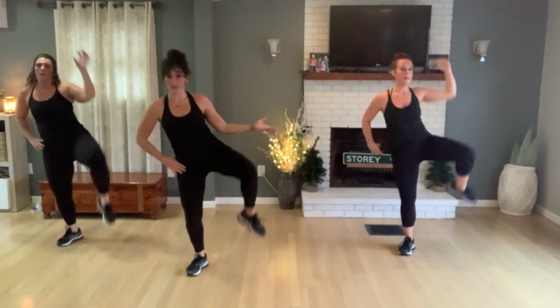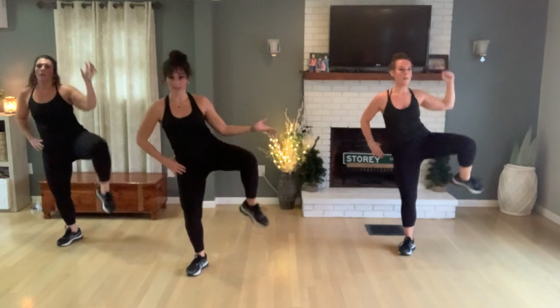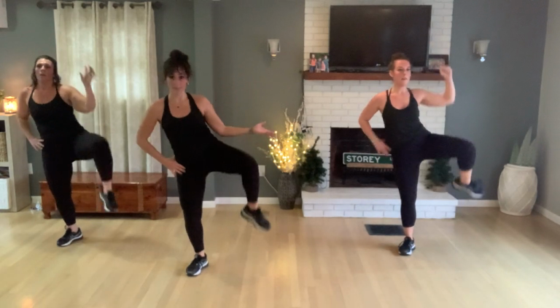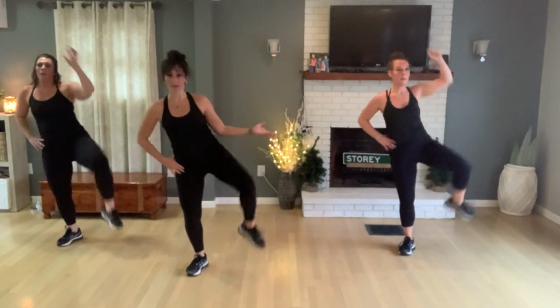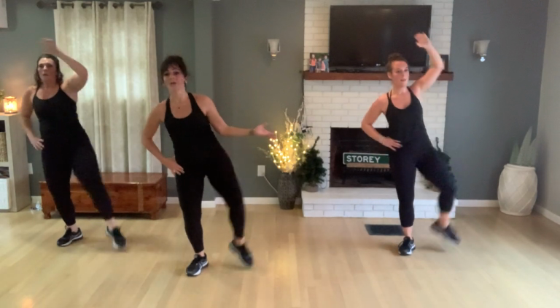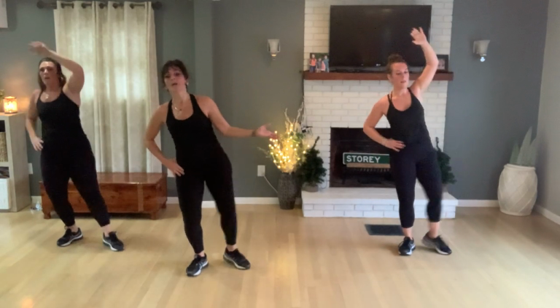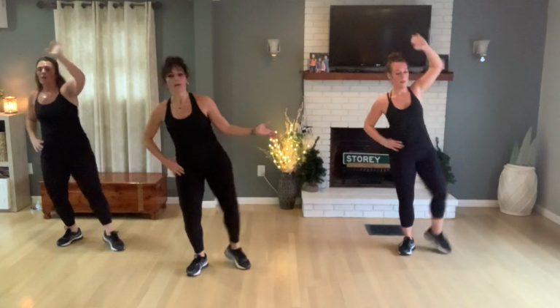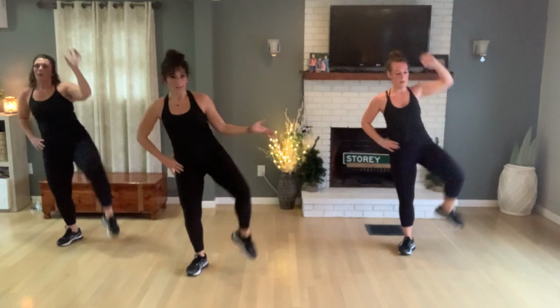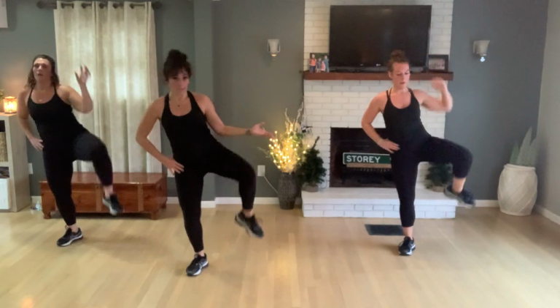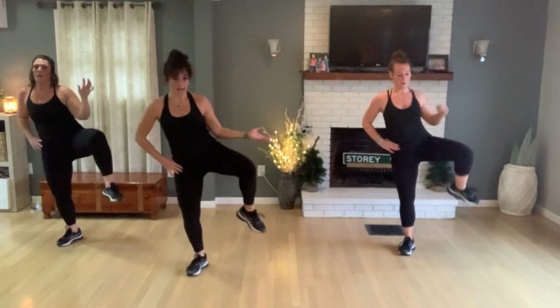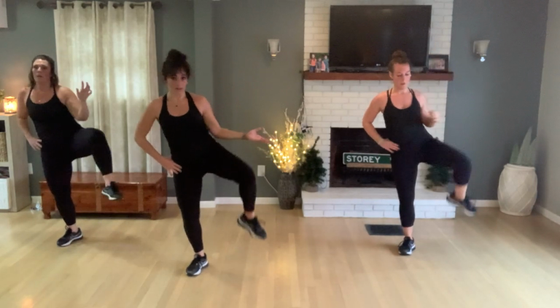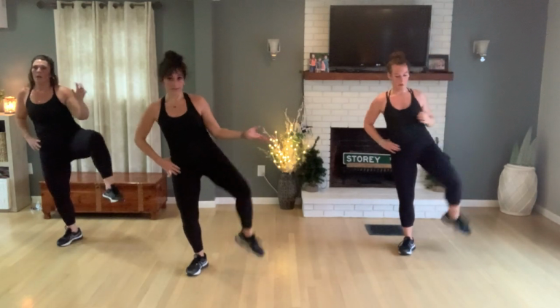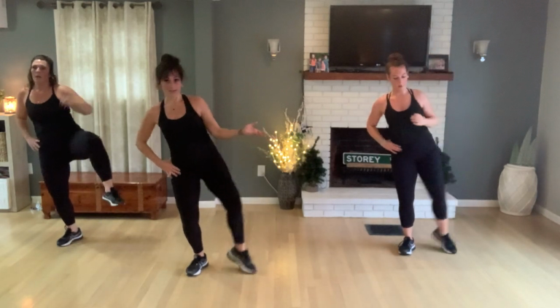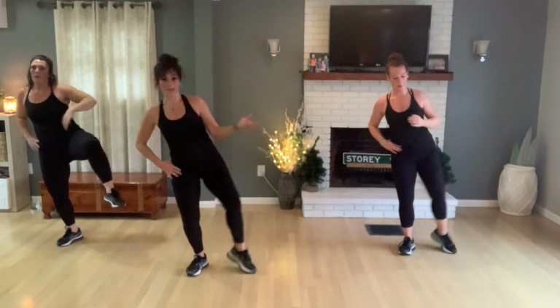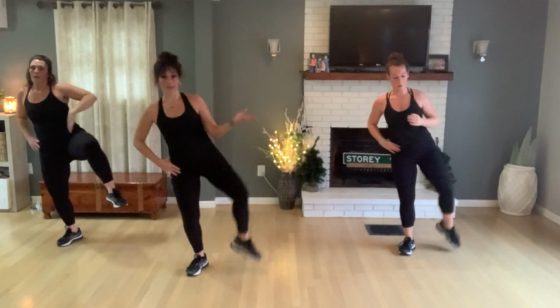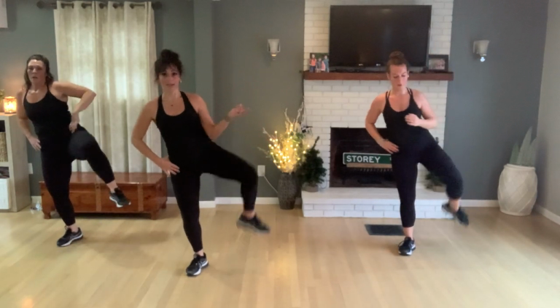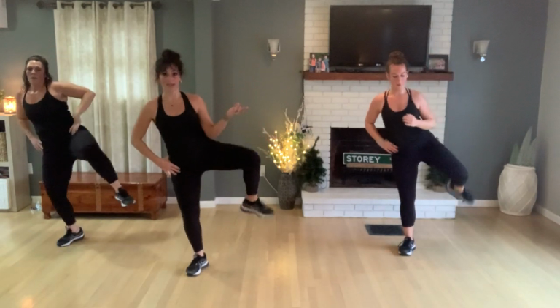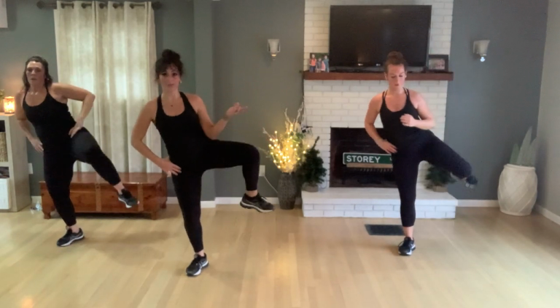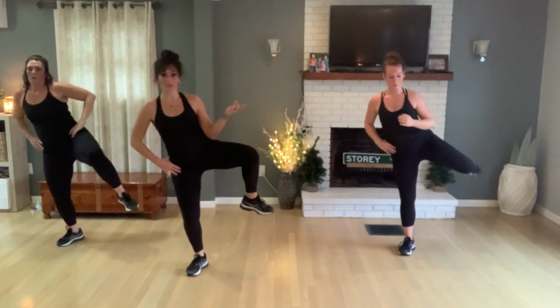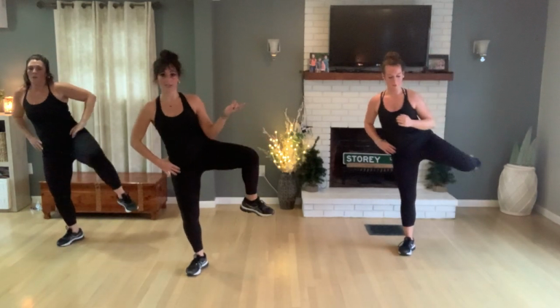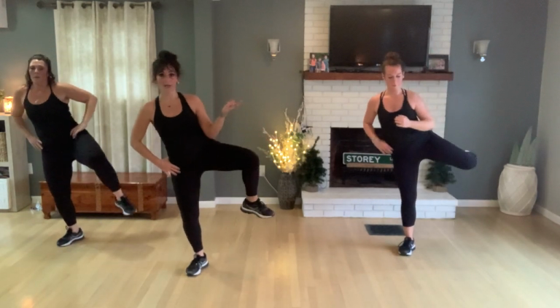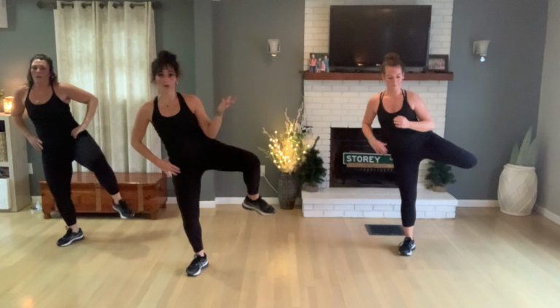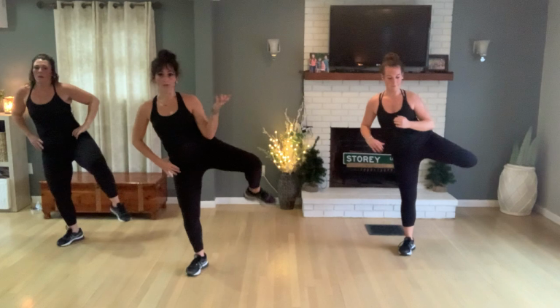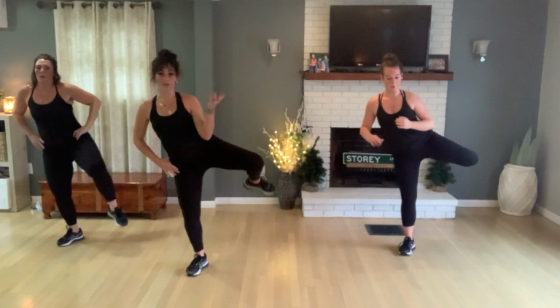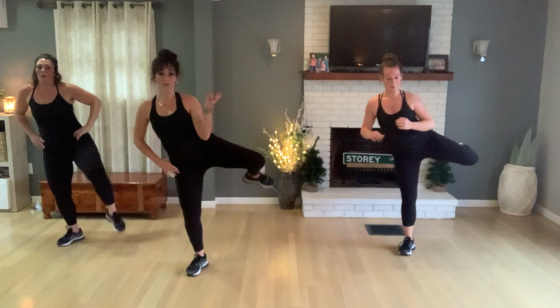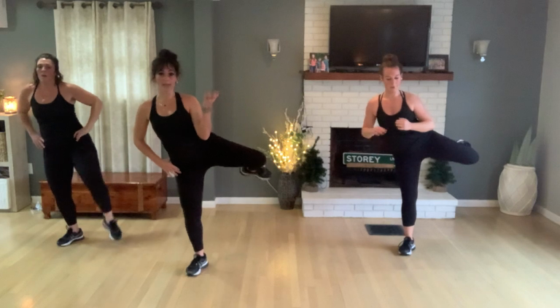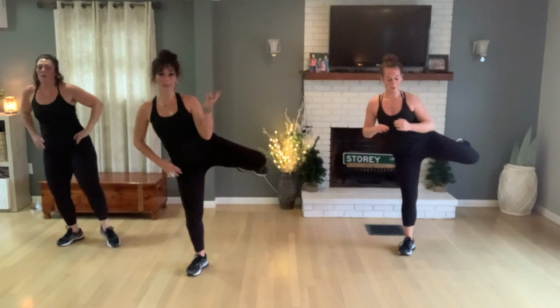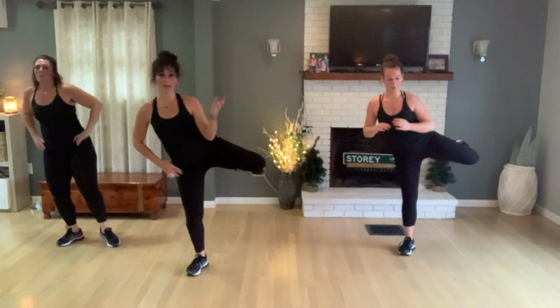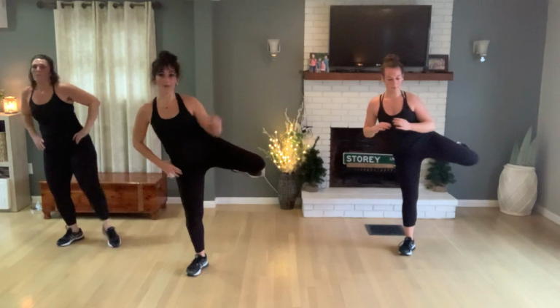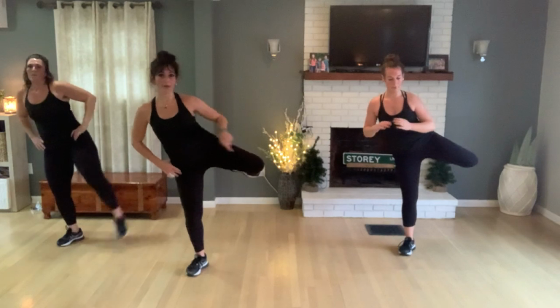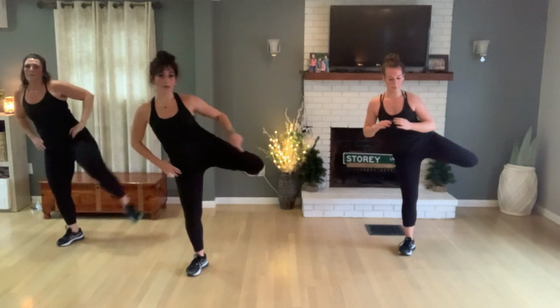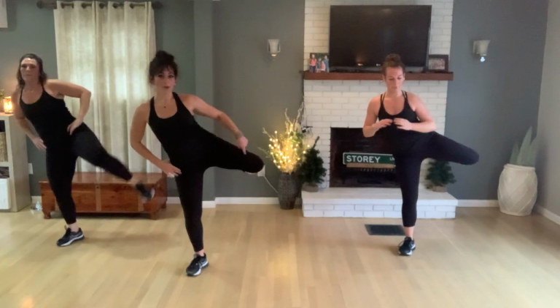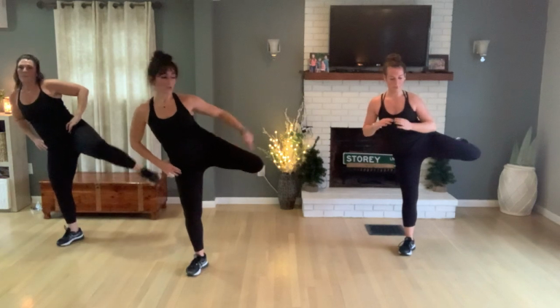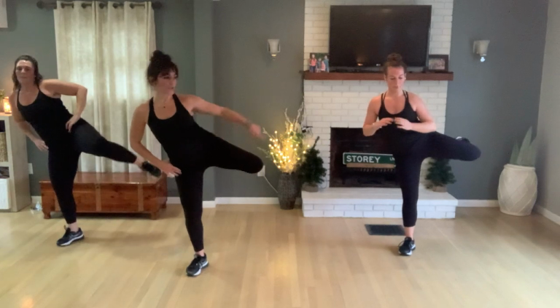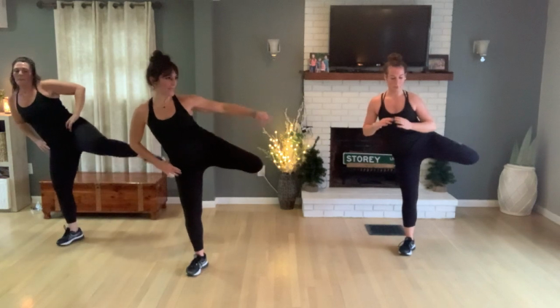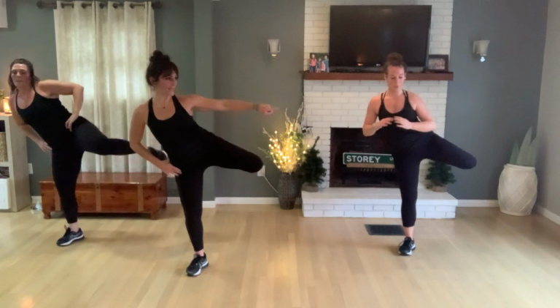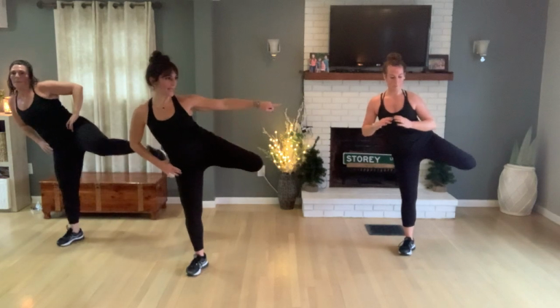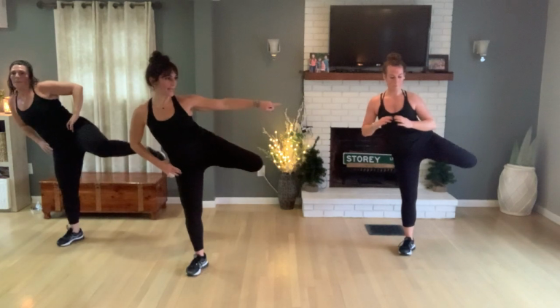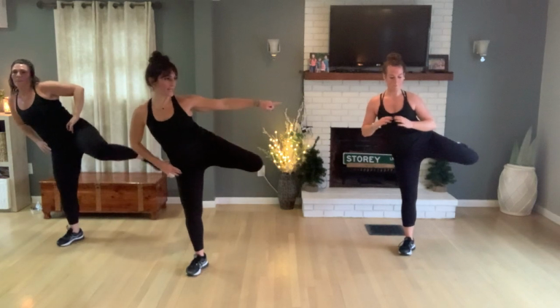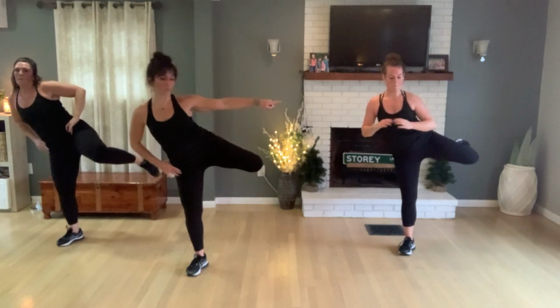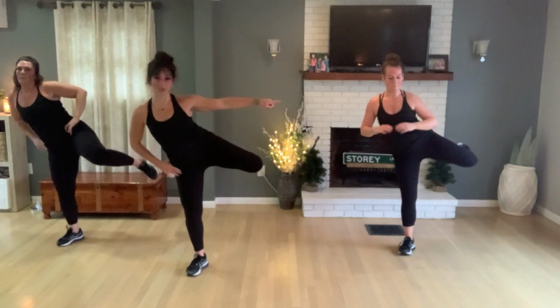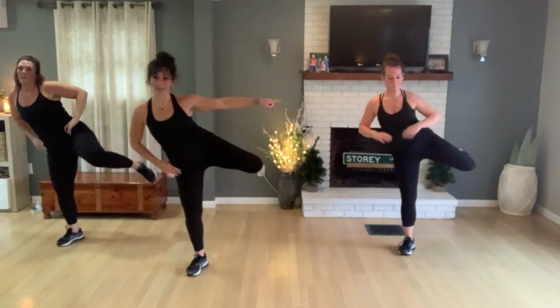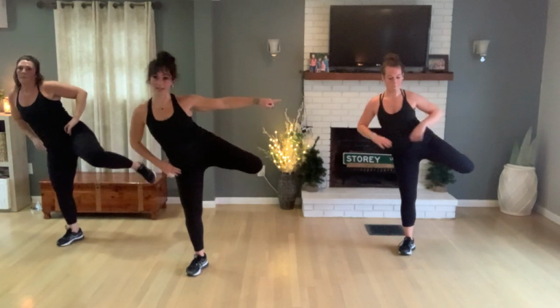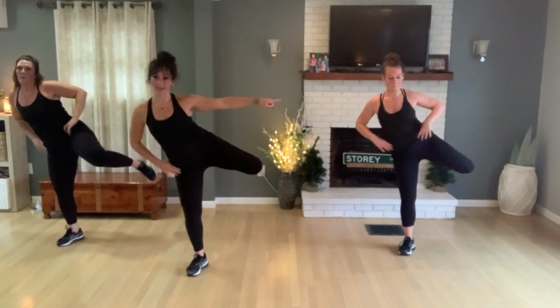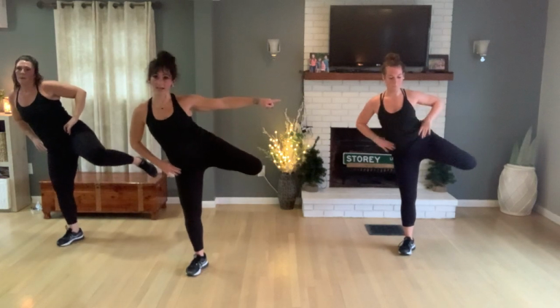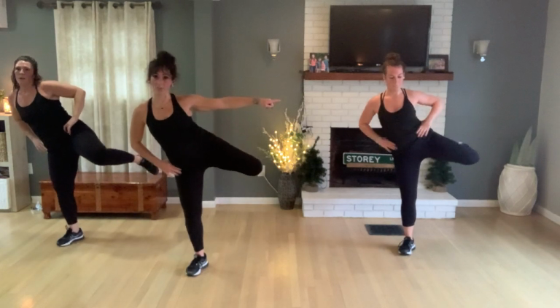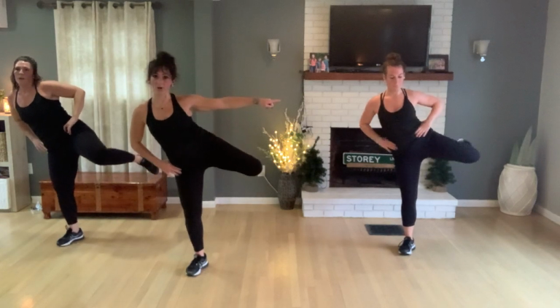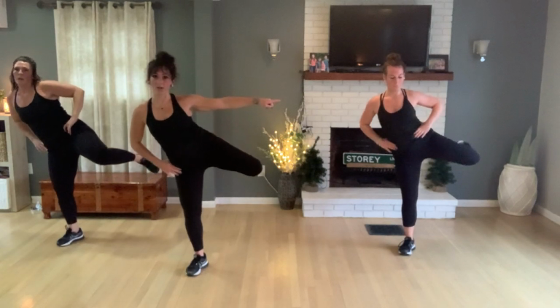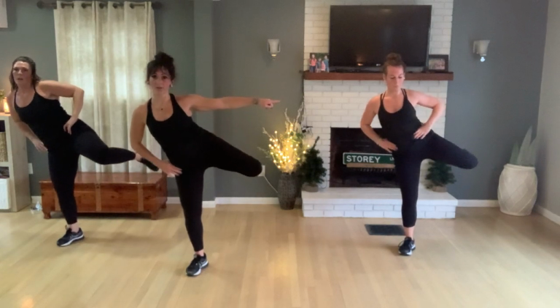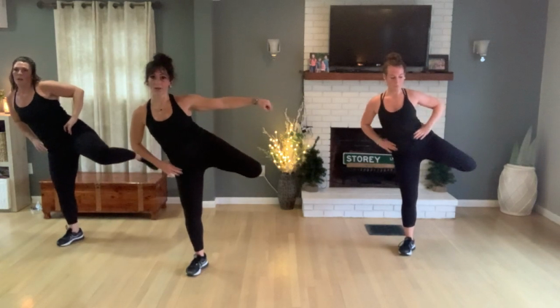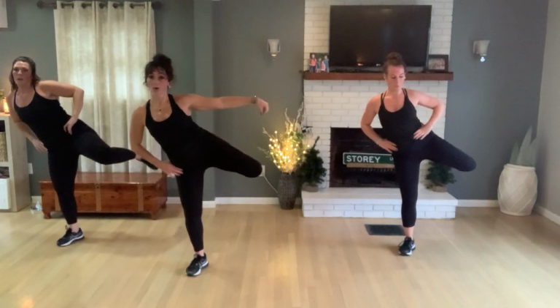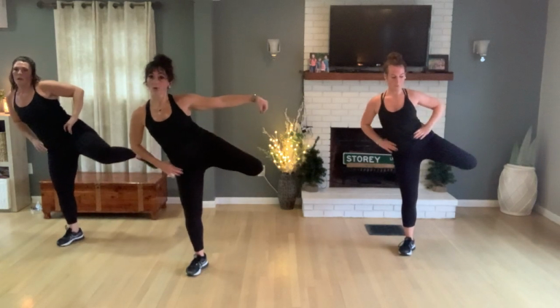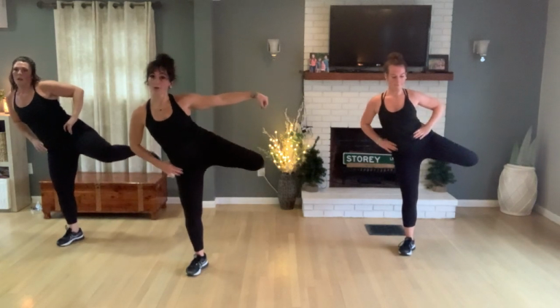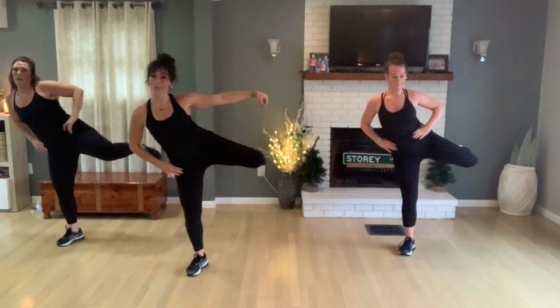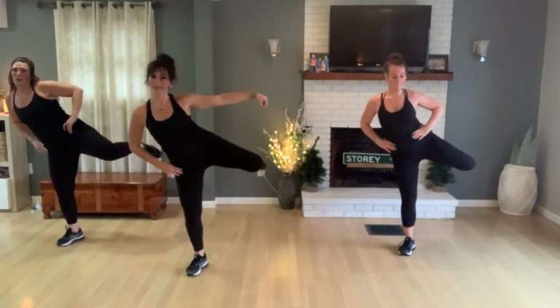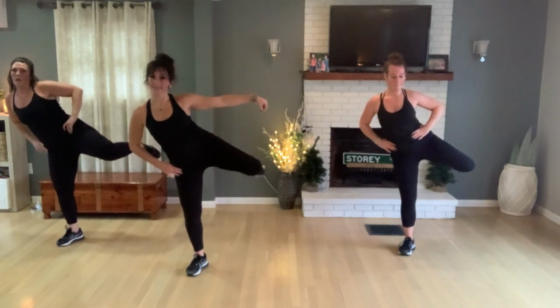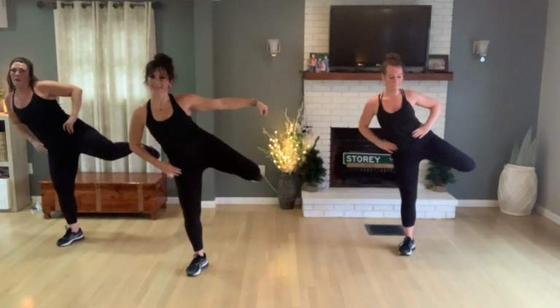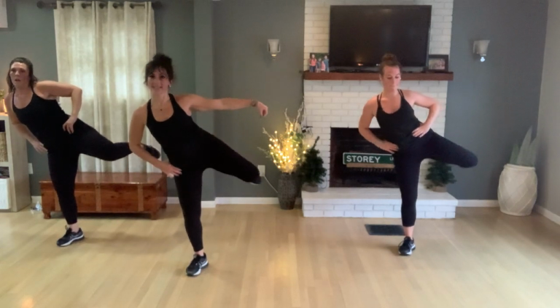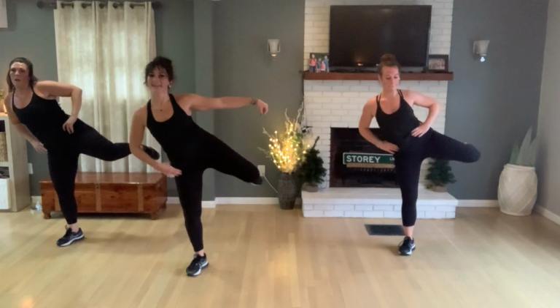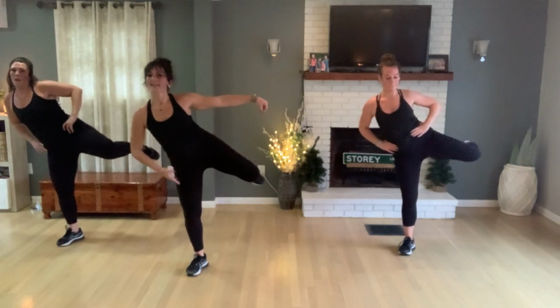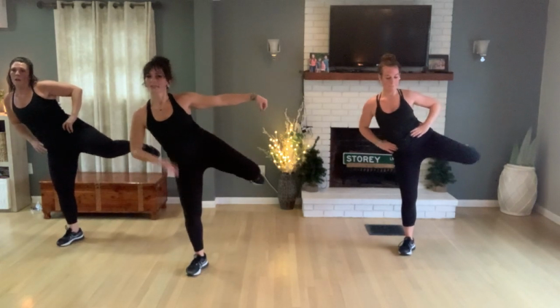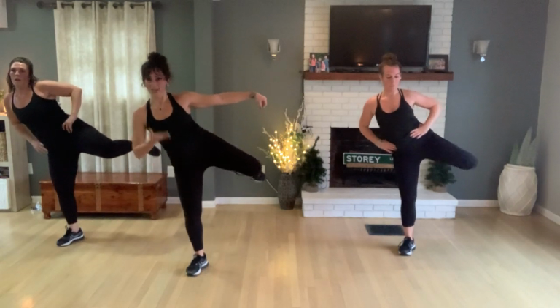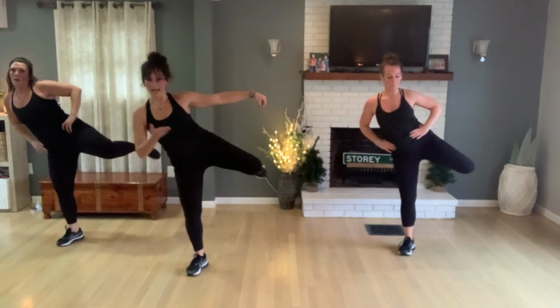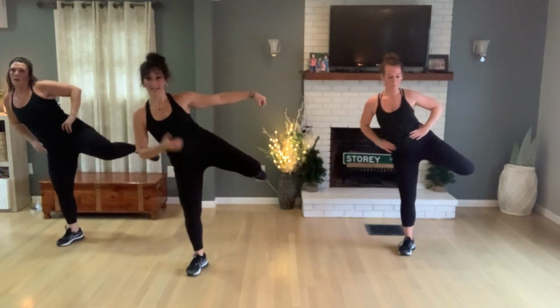One more time - inhale and round over yourself, should feel amazing. Open it up and stretch towards the front side. How do you feel? Nice job, you guys - have a great day!